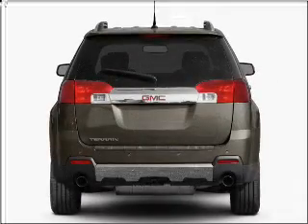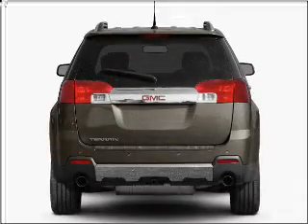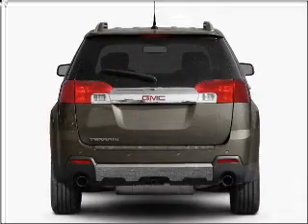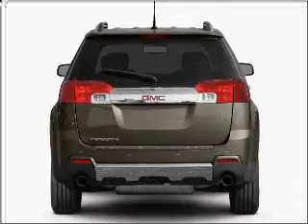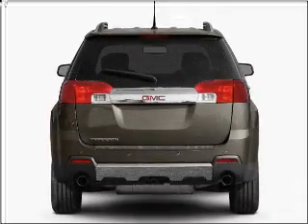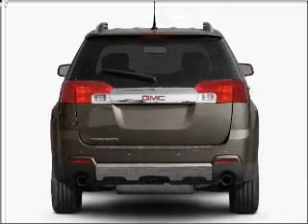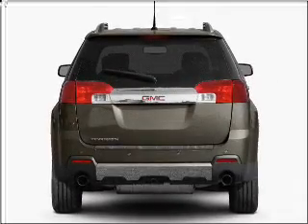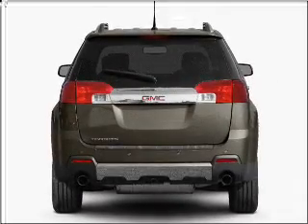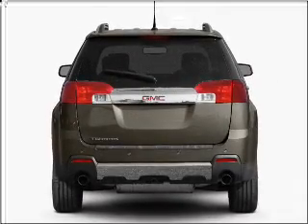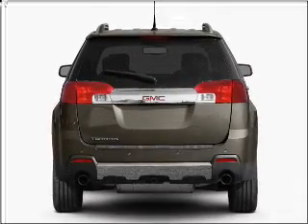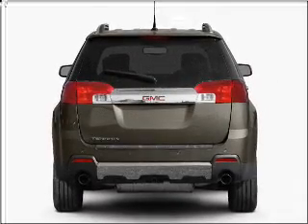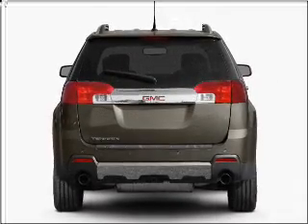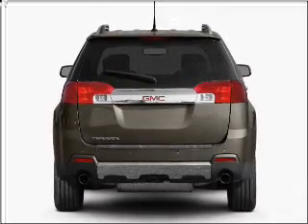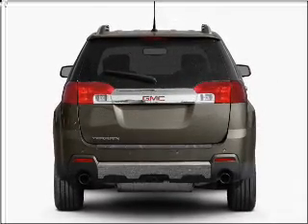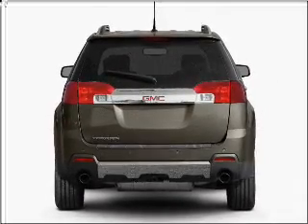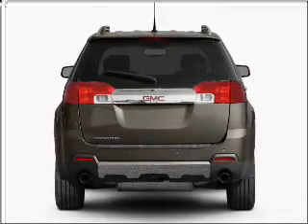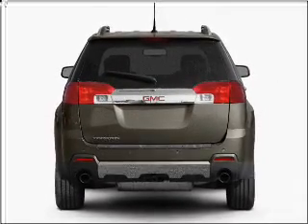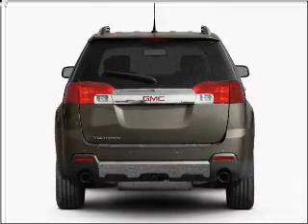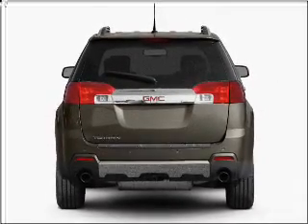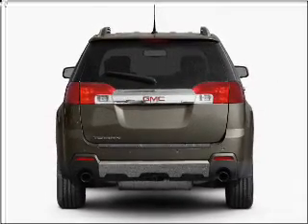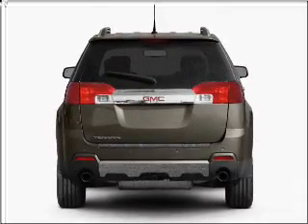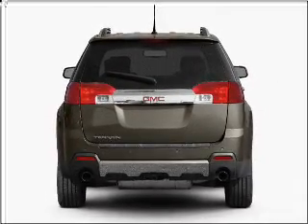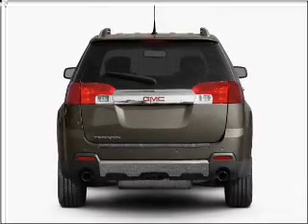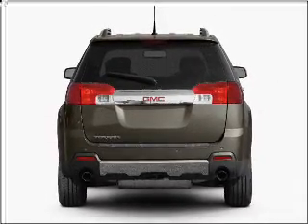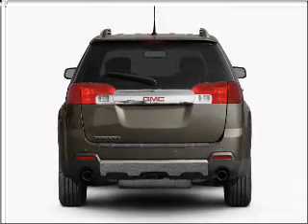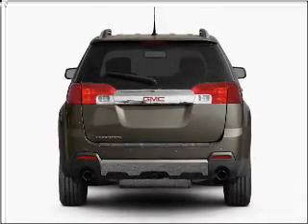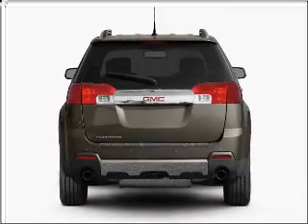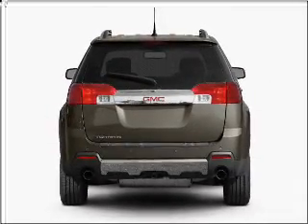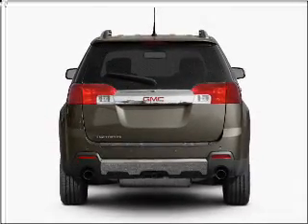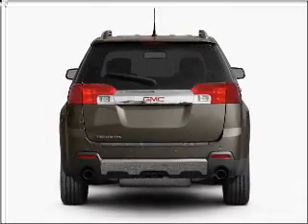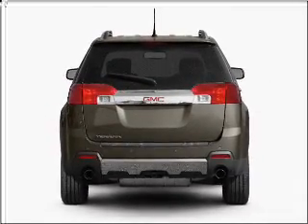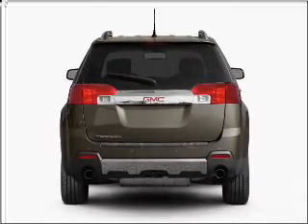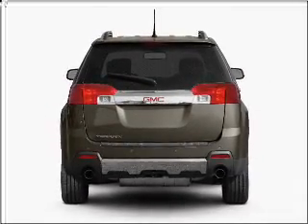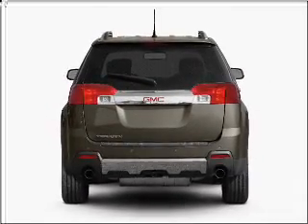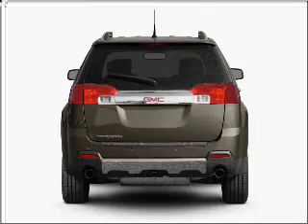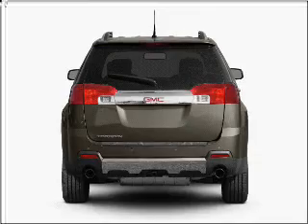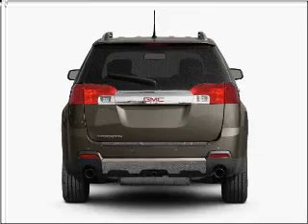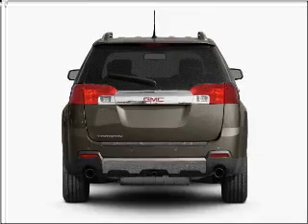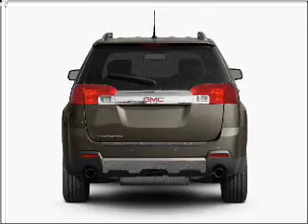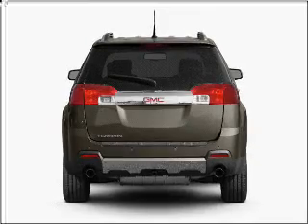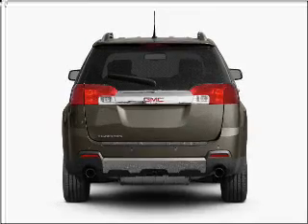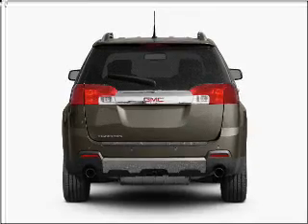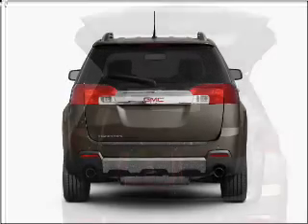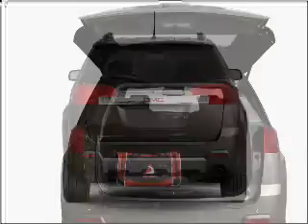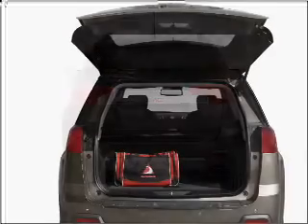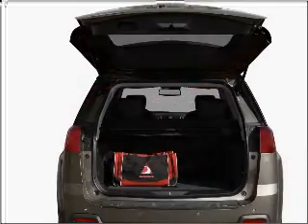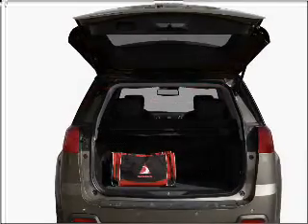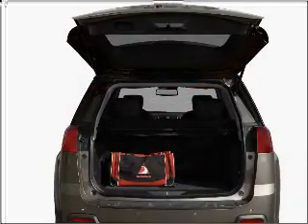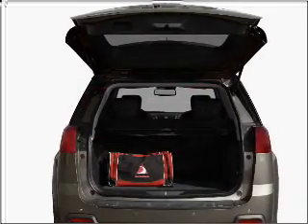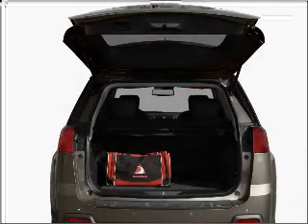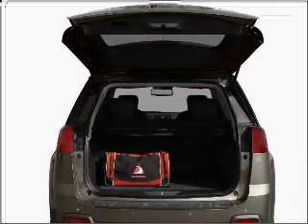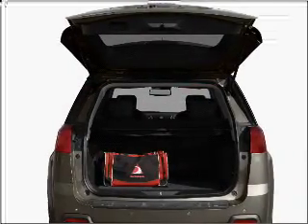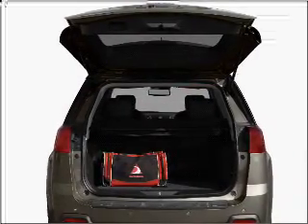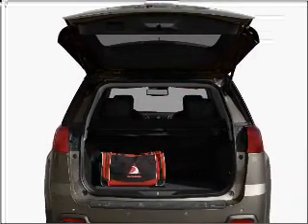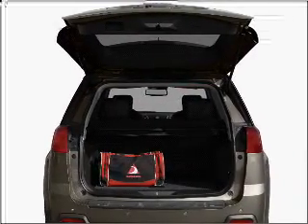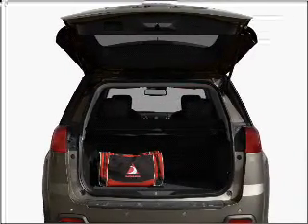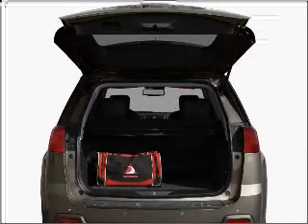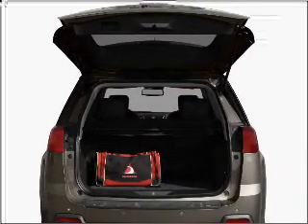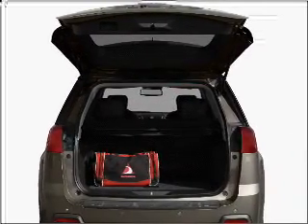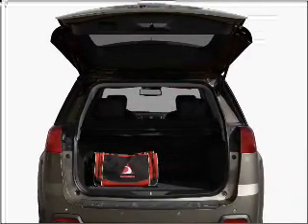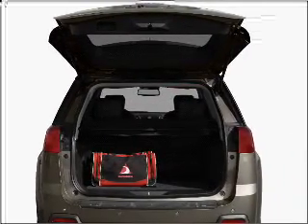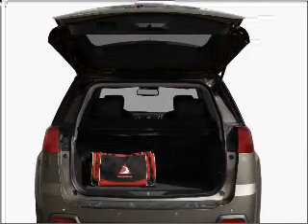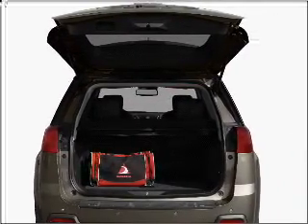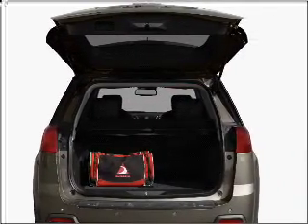Premium wheels lend a distinctive appearance. You will appreciate the safety feature of anti-lock brakes. Pamper yourself with memory settings.